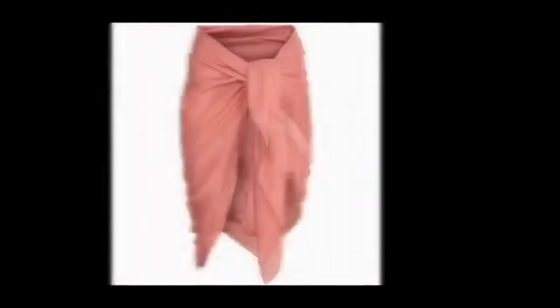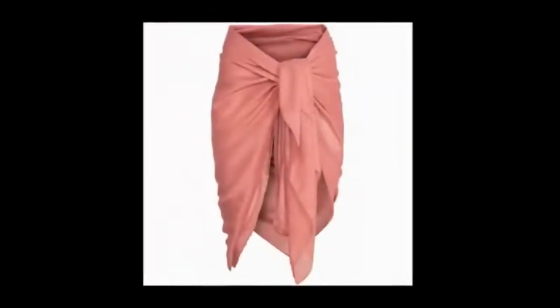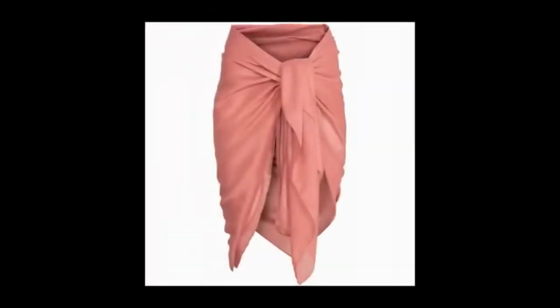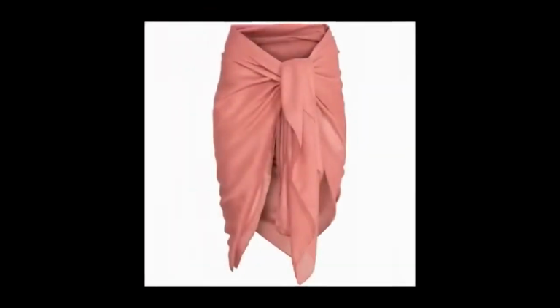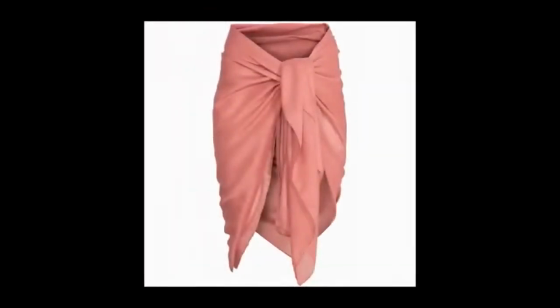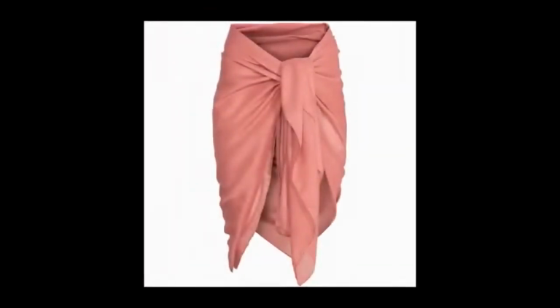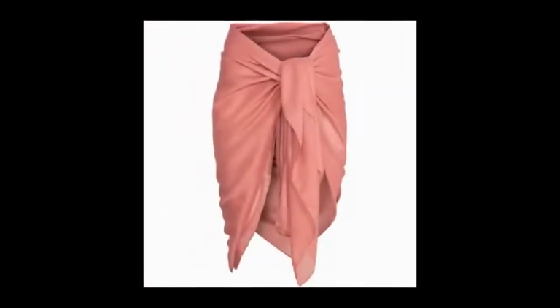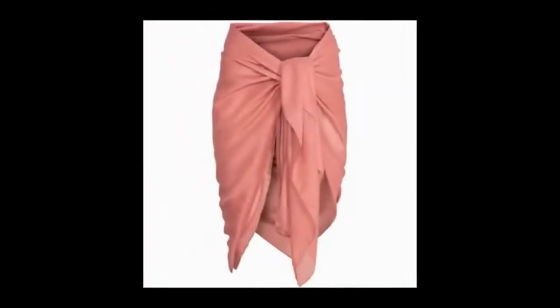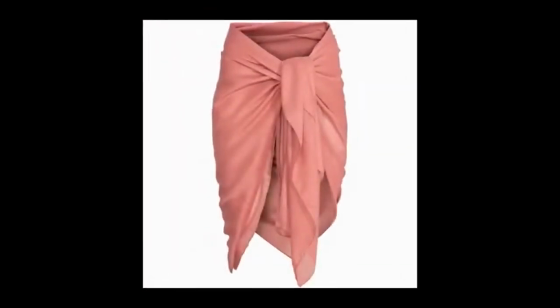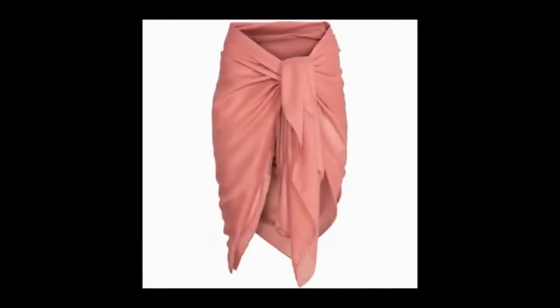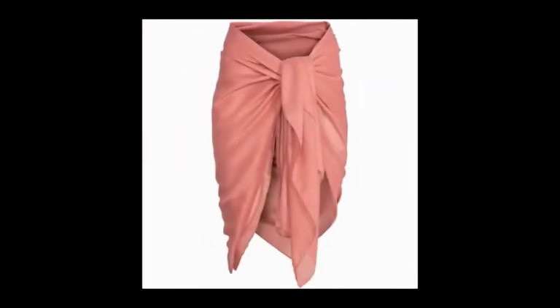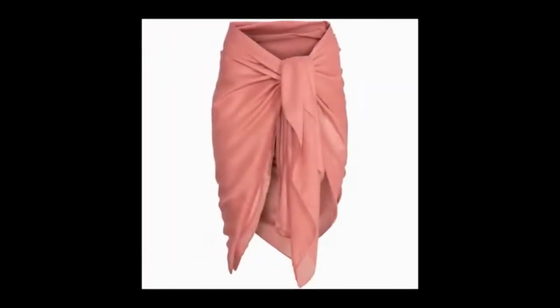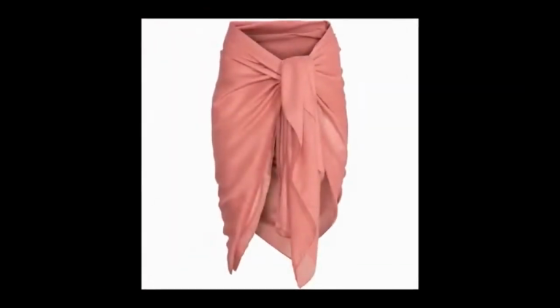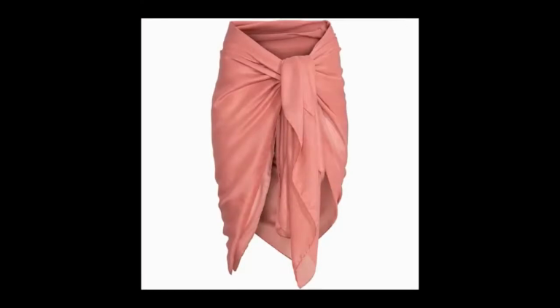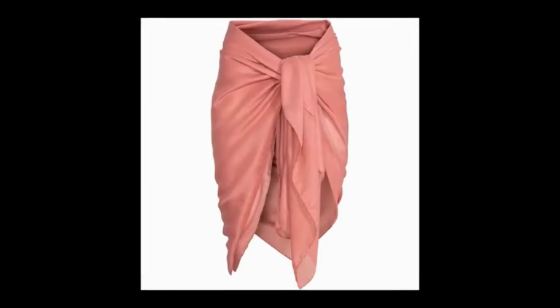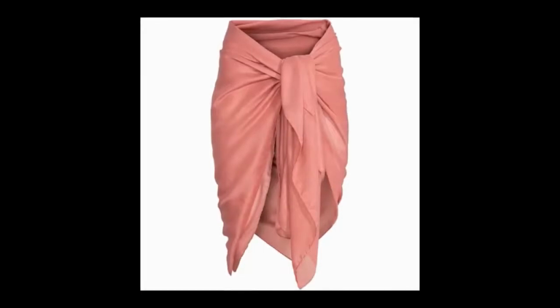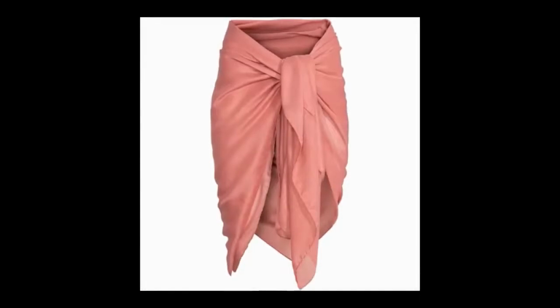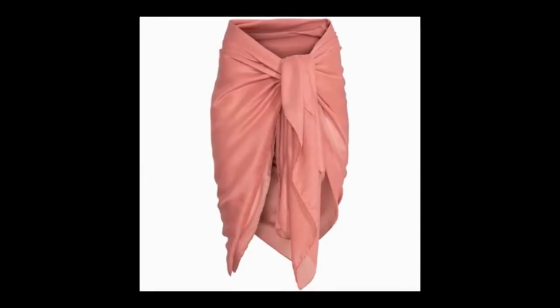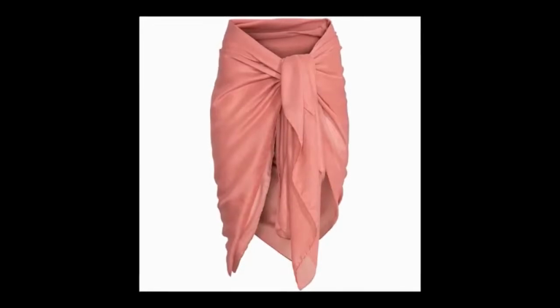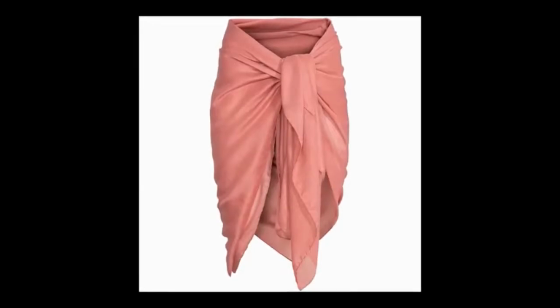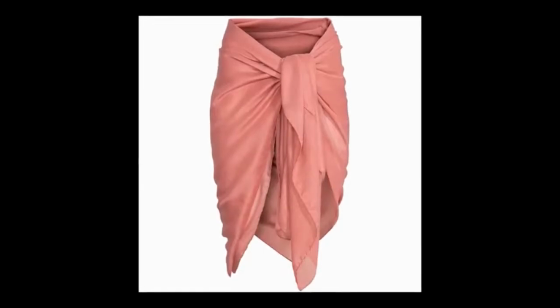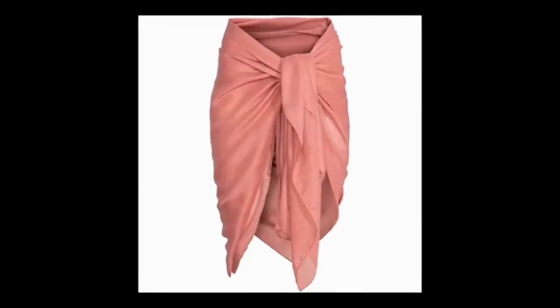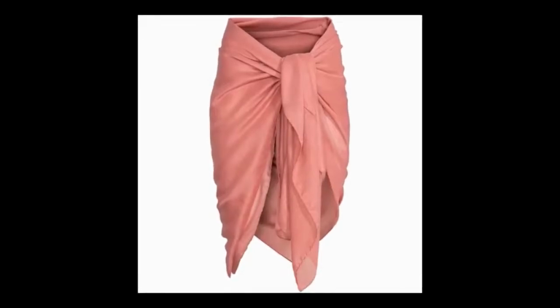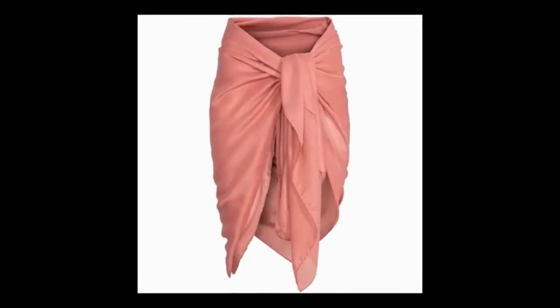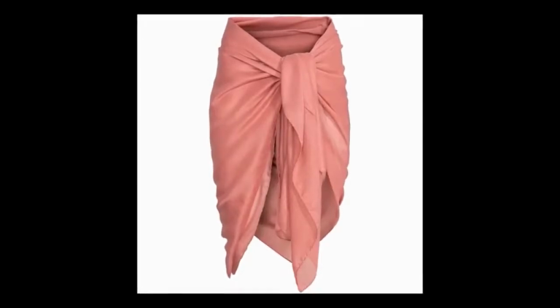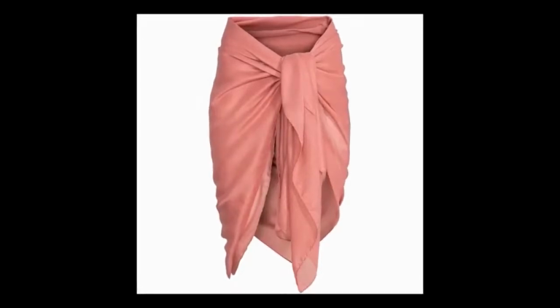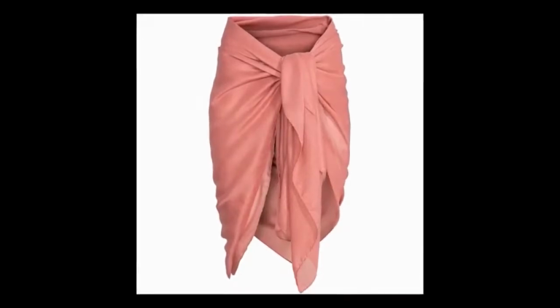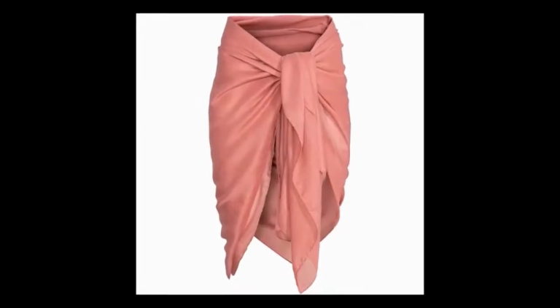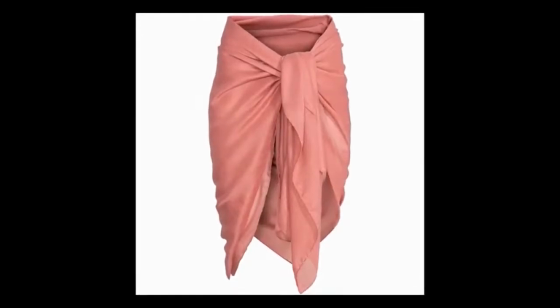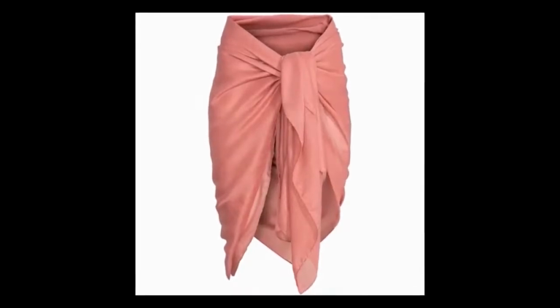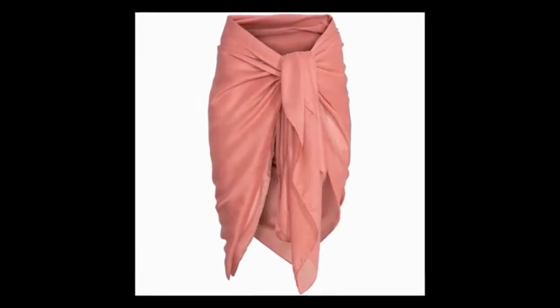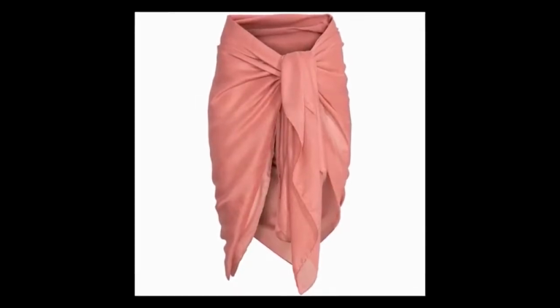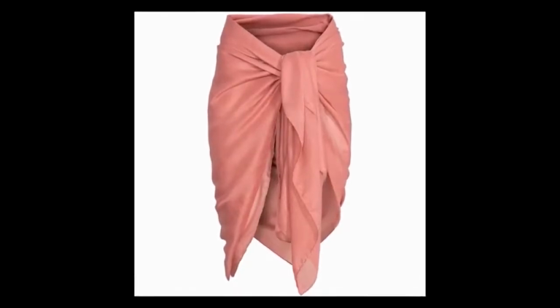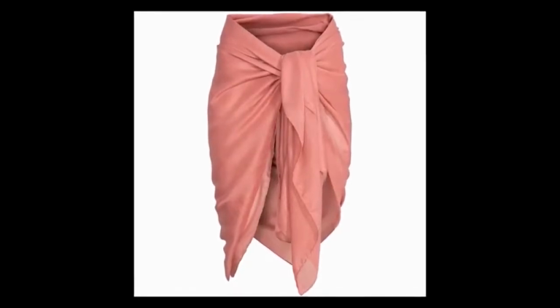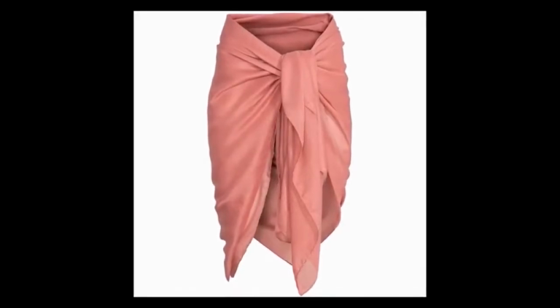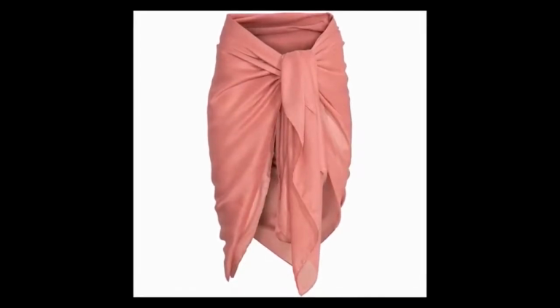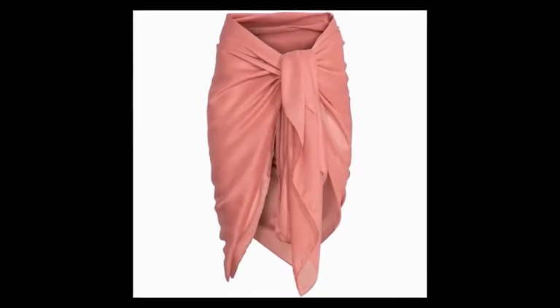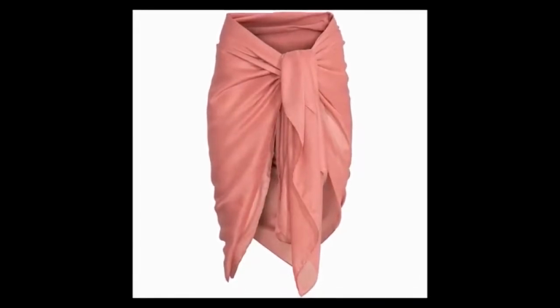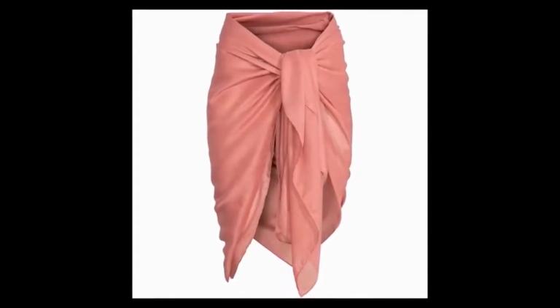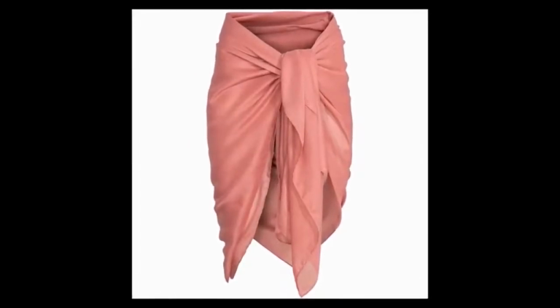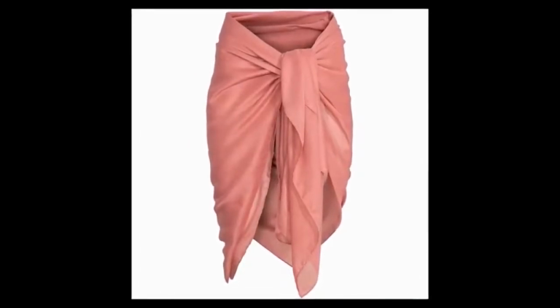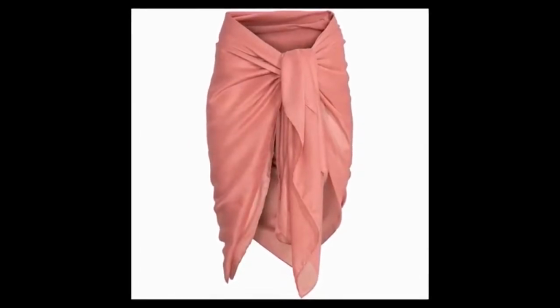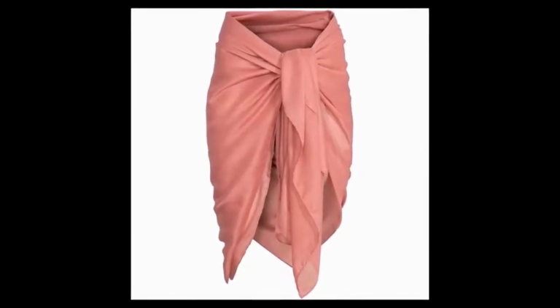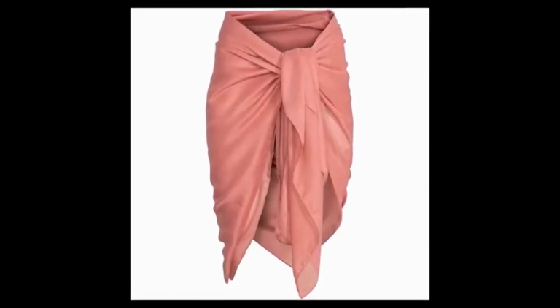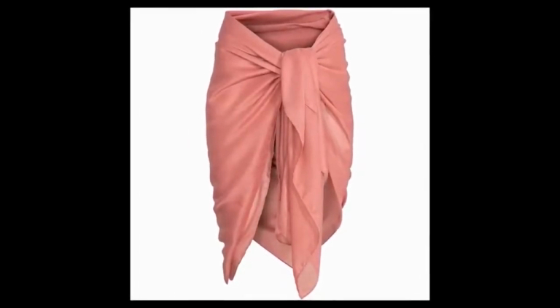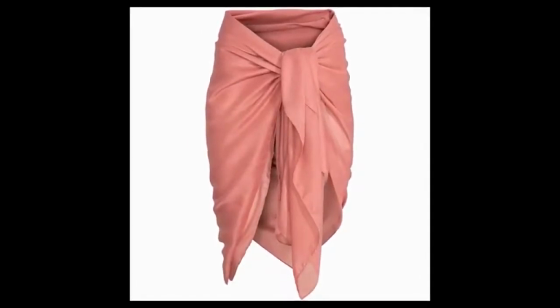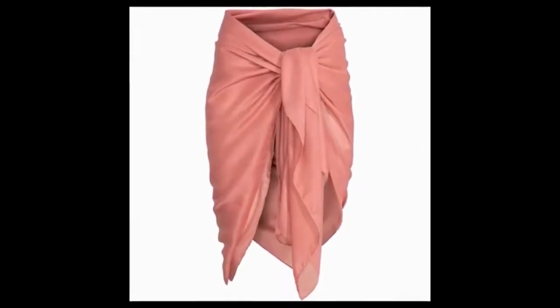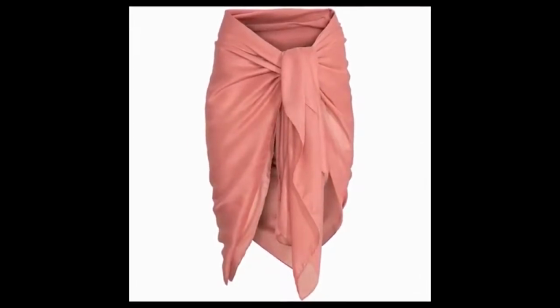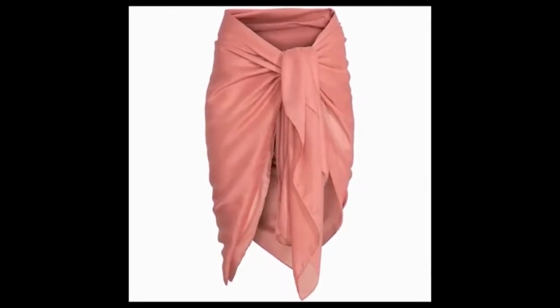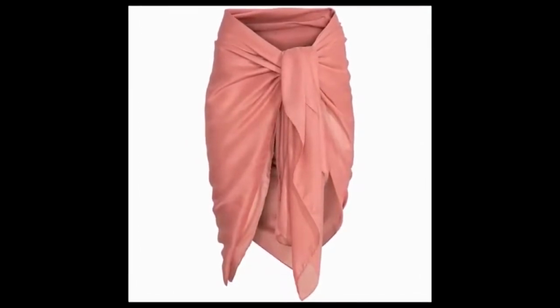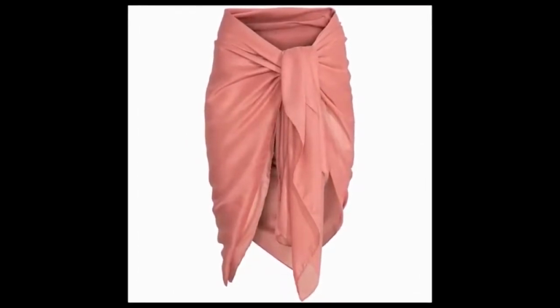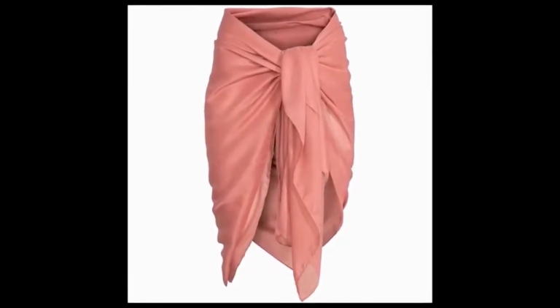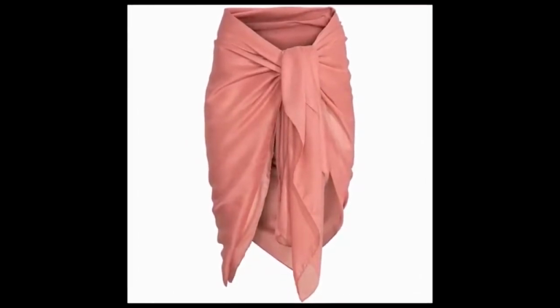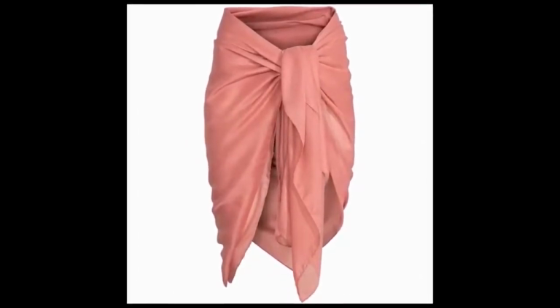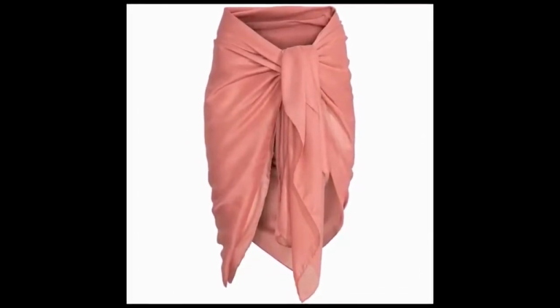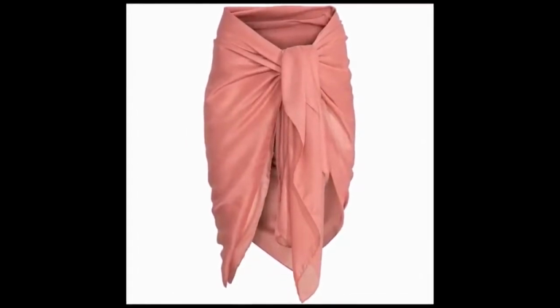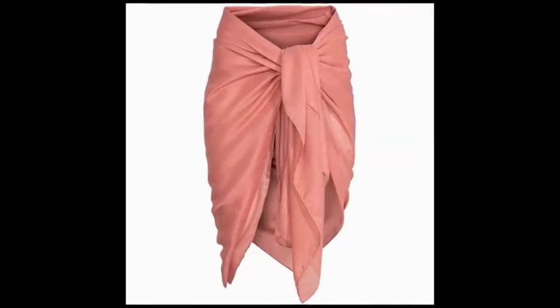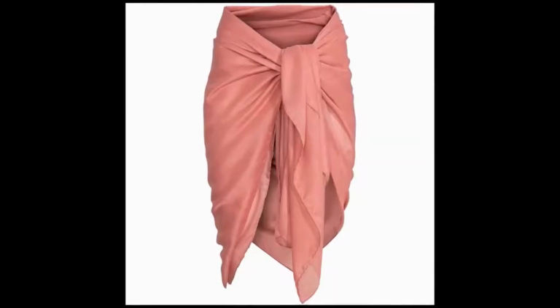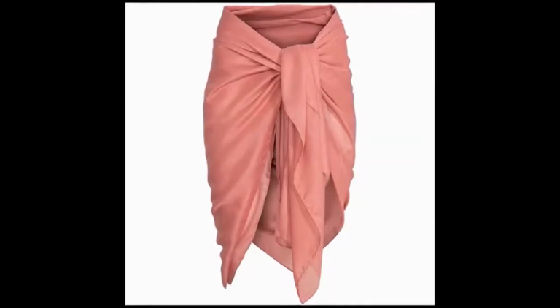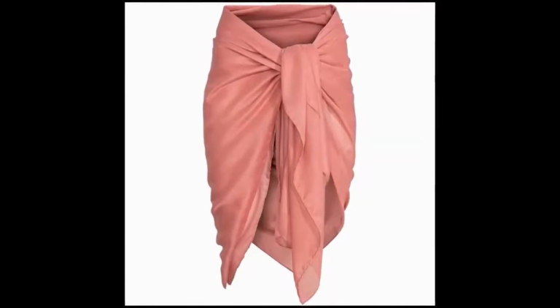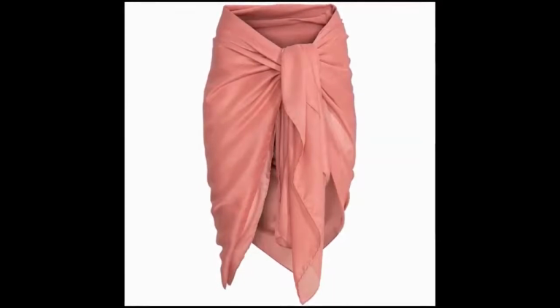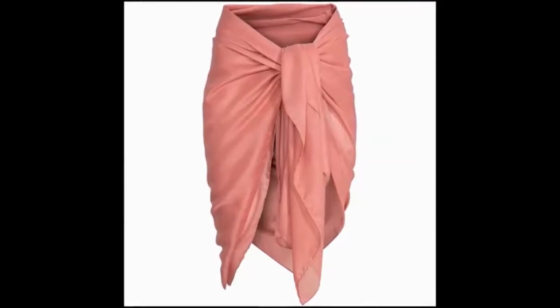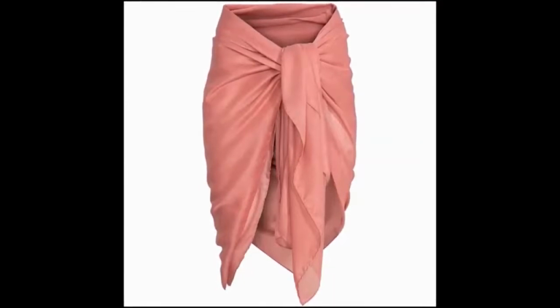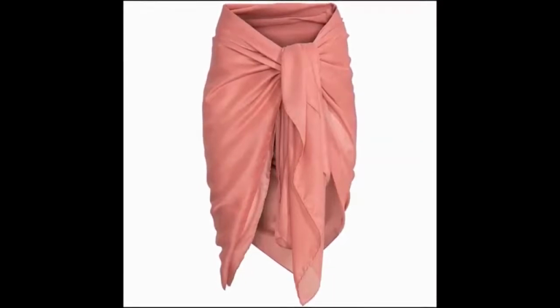4. Sarong Skirt. You might have seen many celebs rocking this skirt. Even though the skirt type is casual, it is a type that never goes out of fashion.